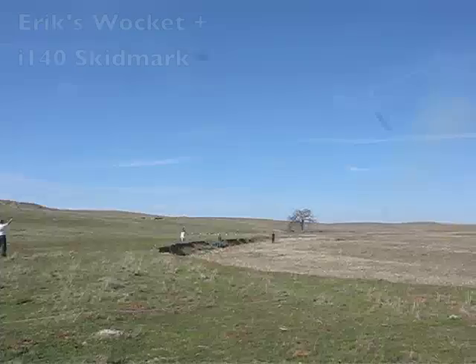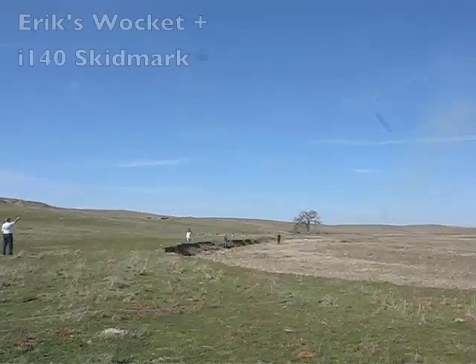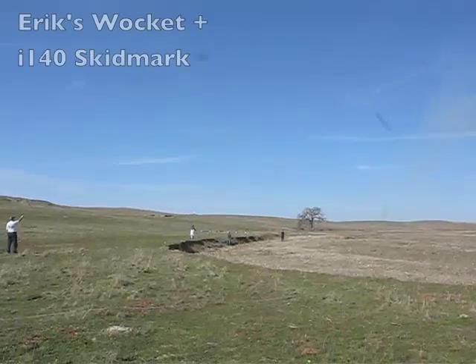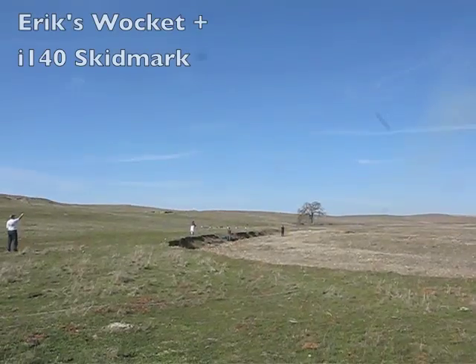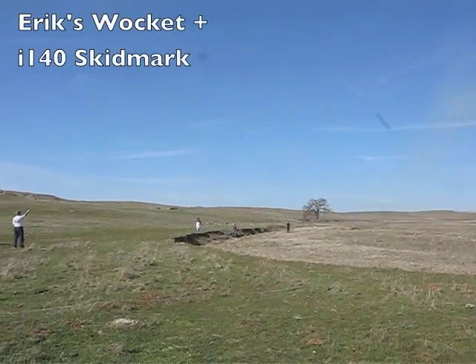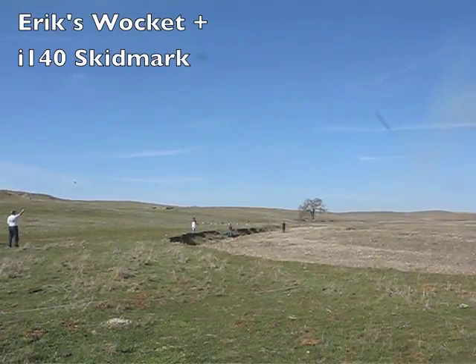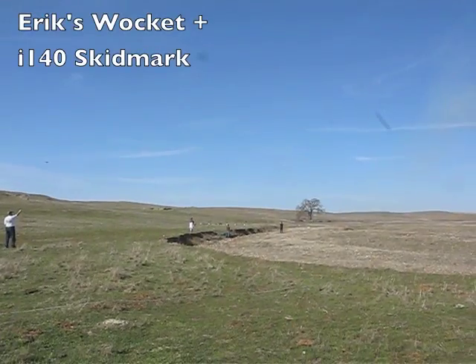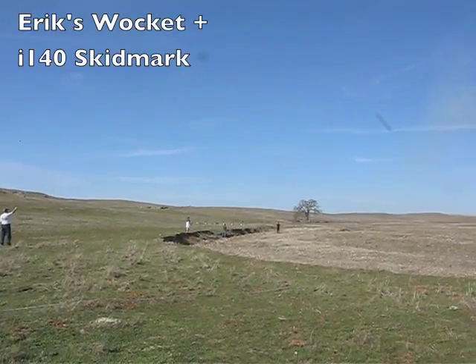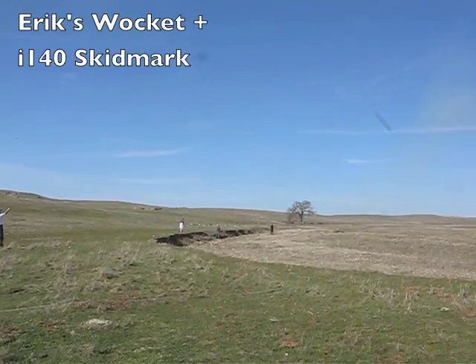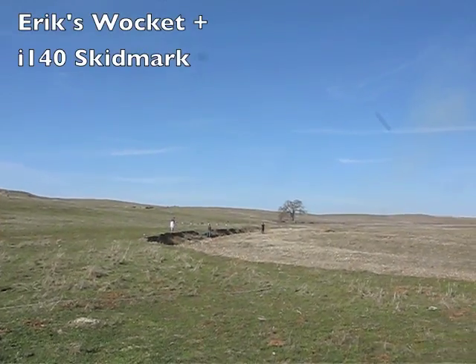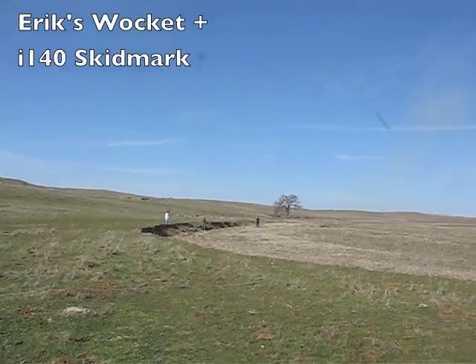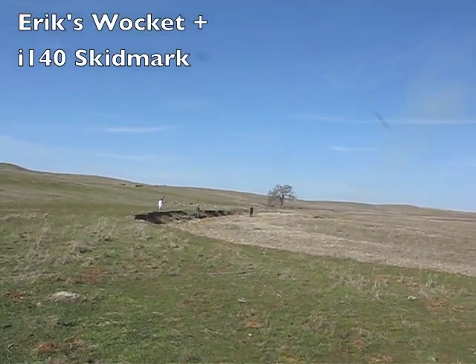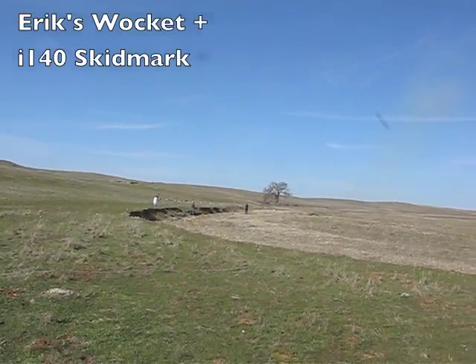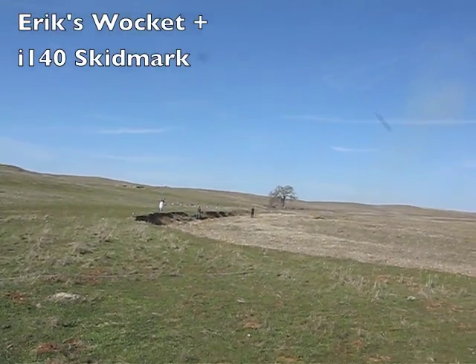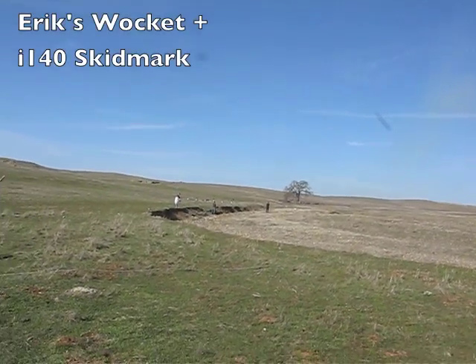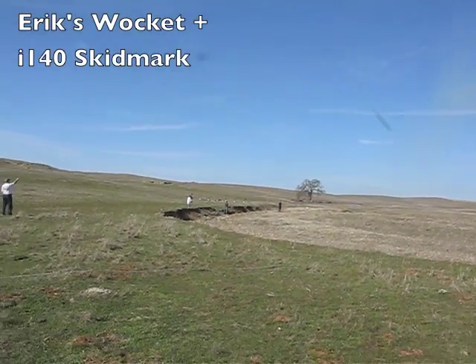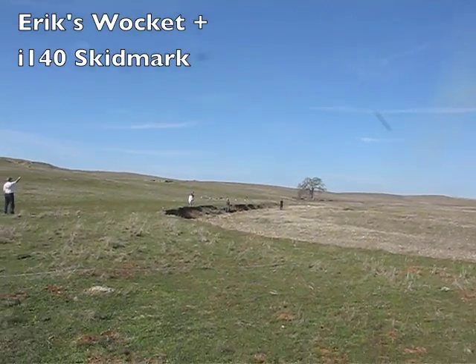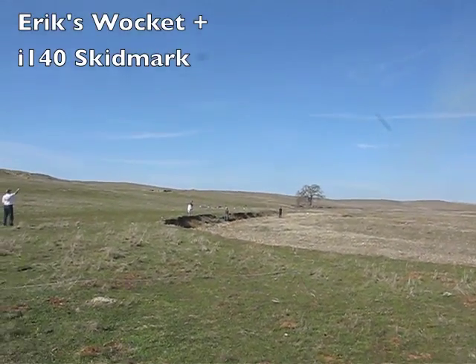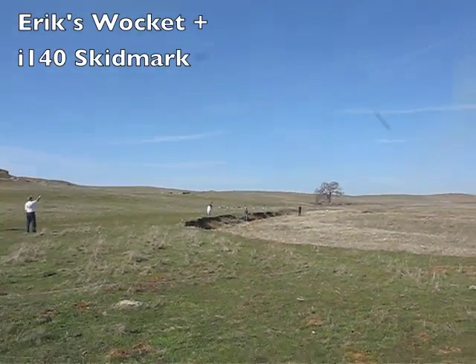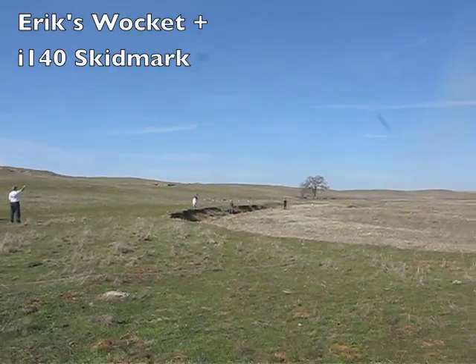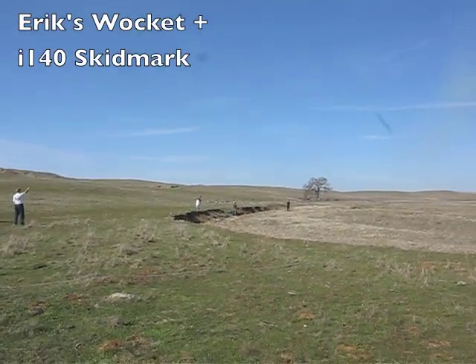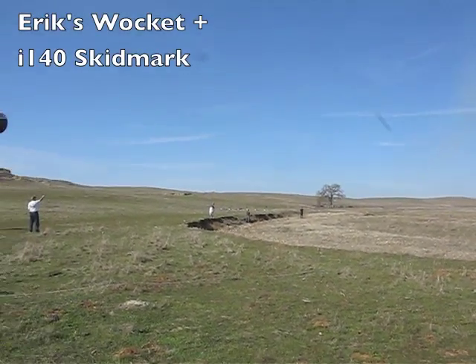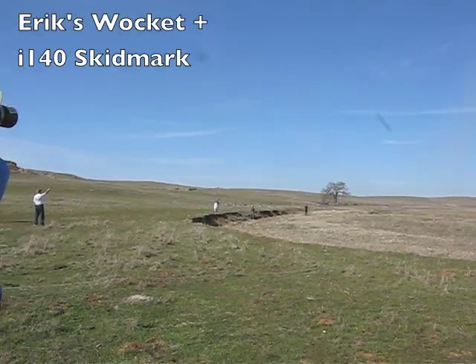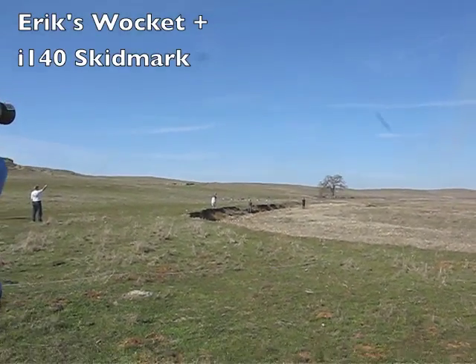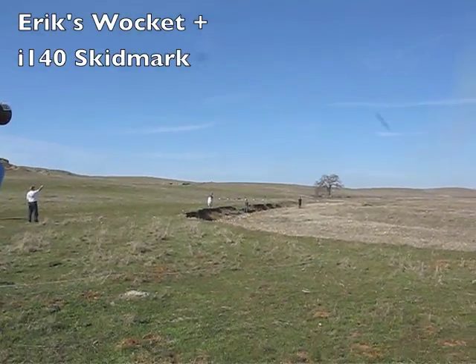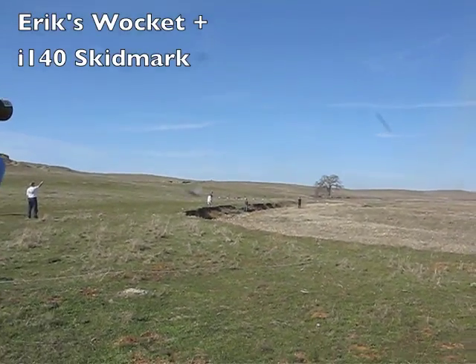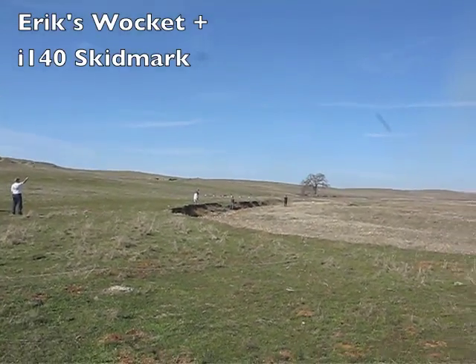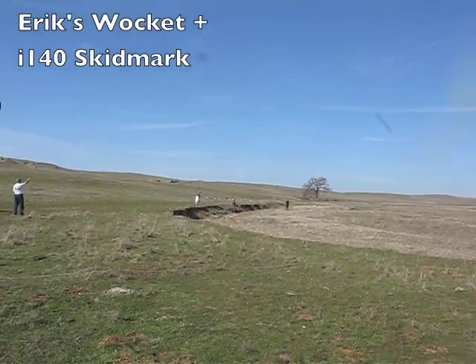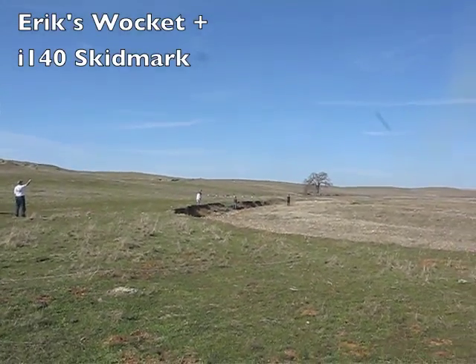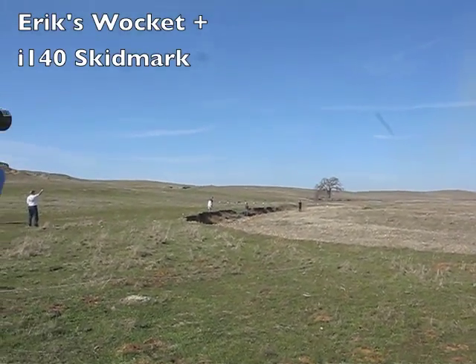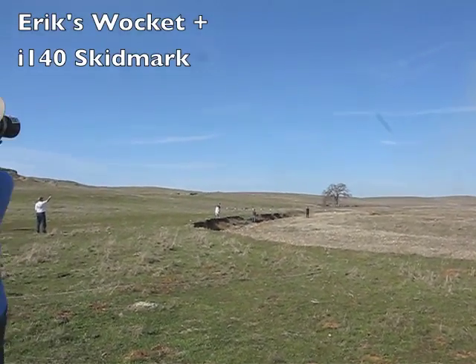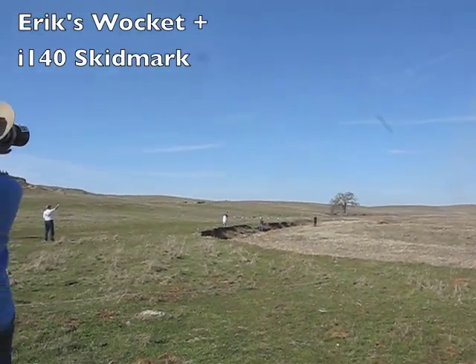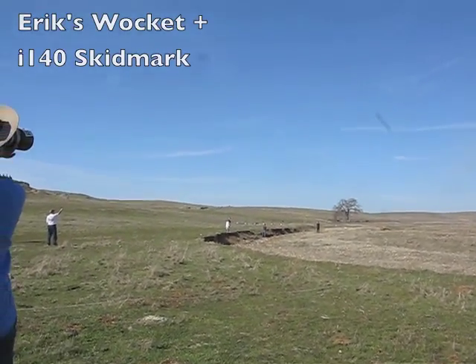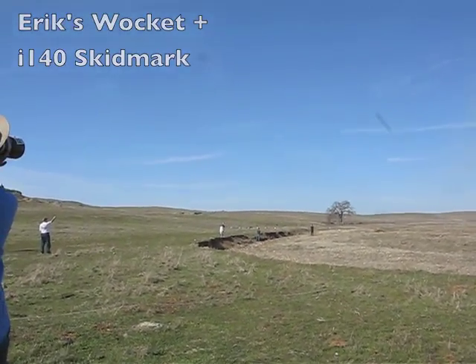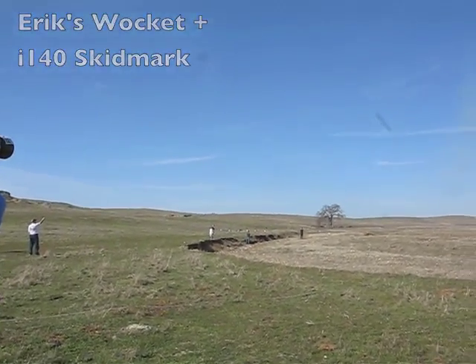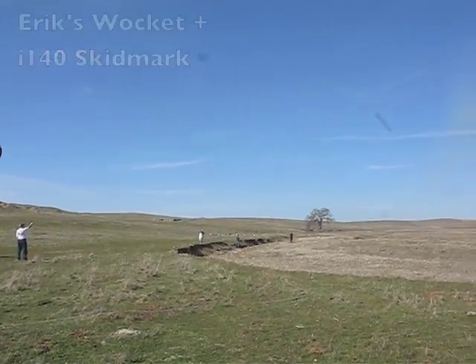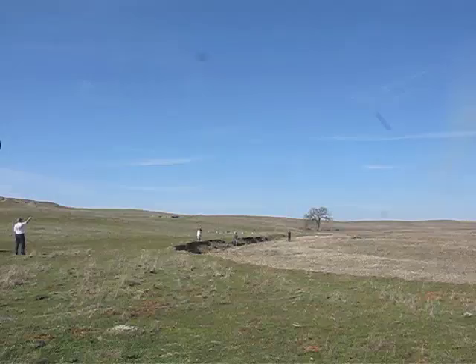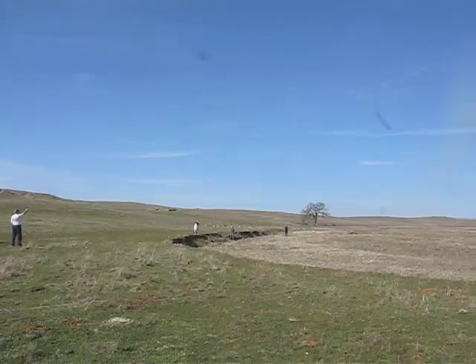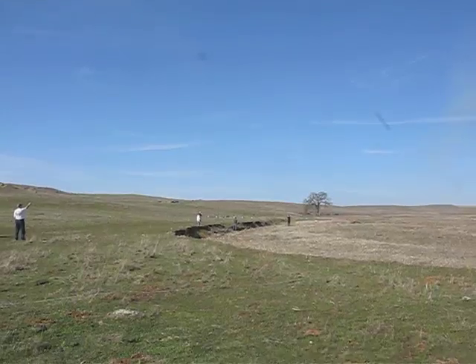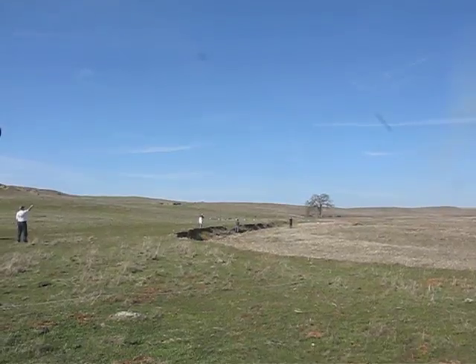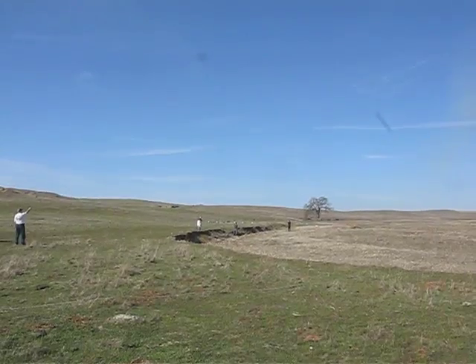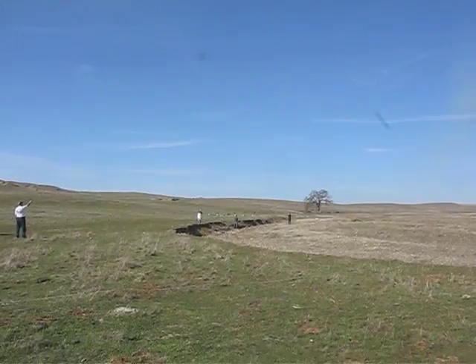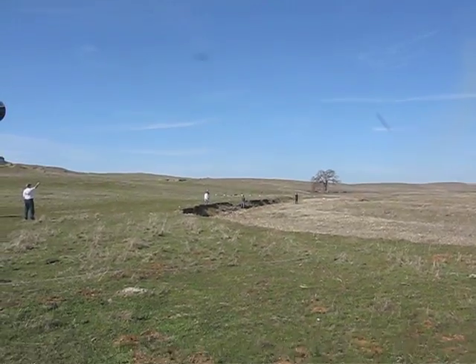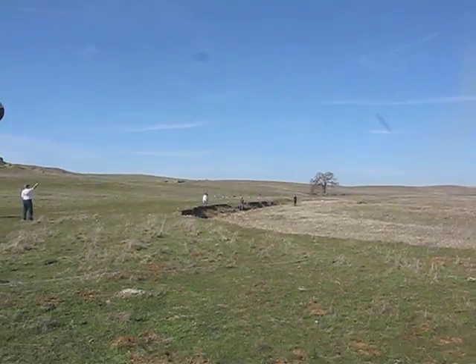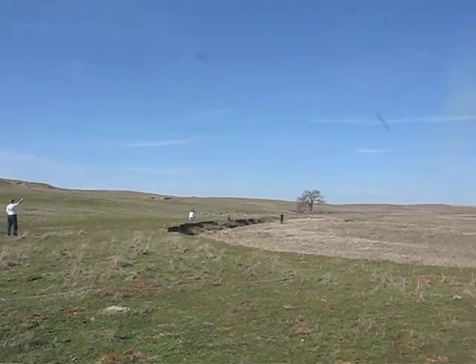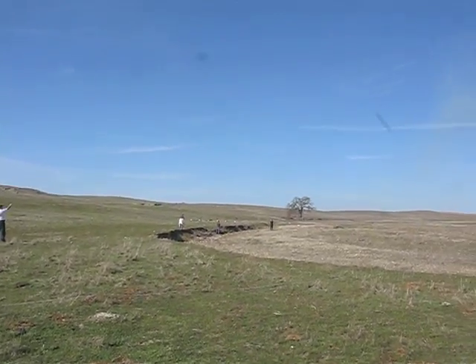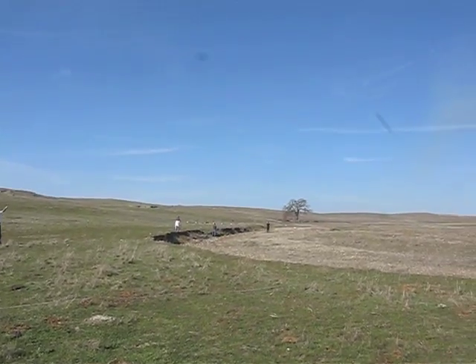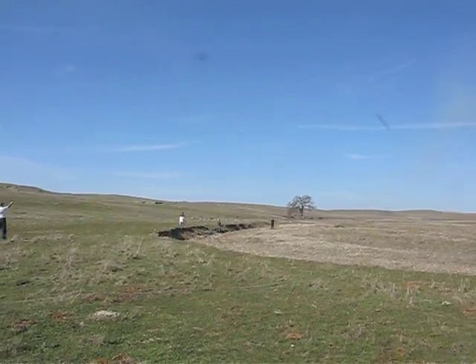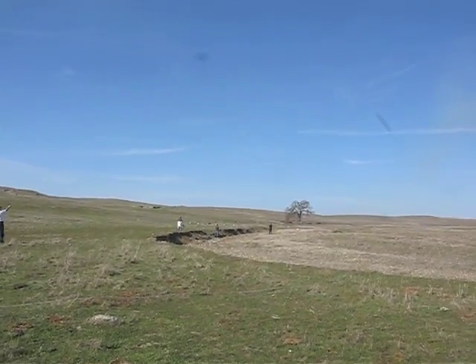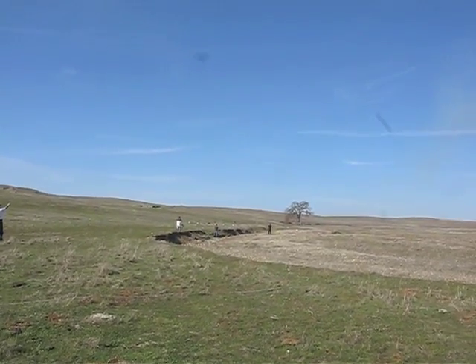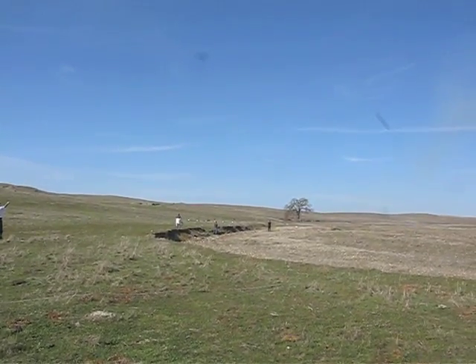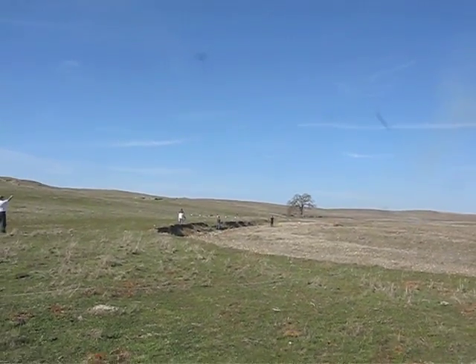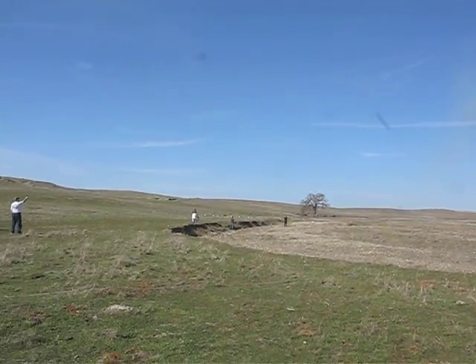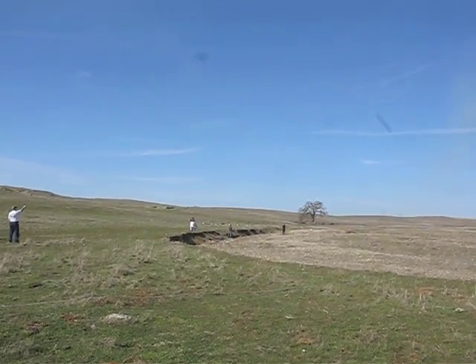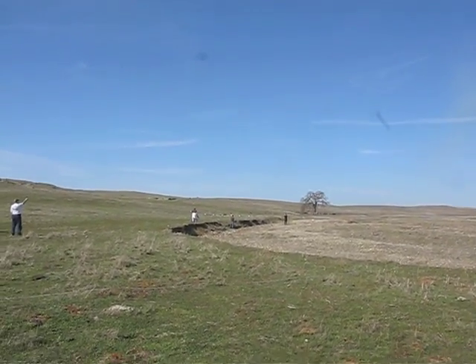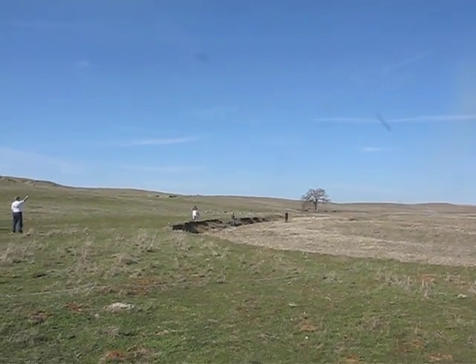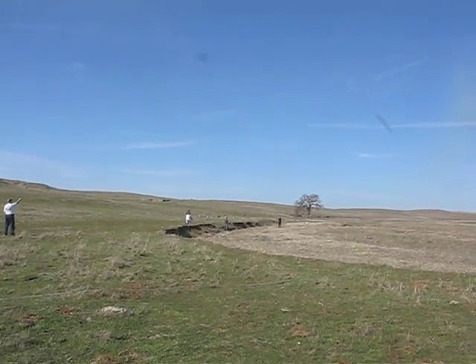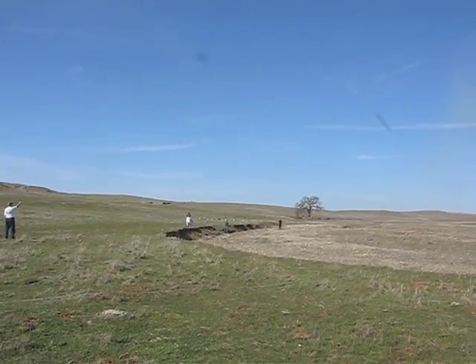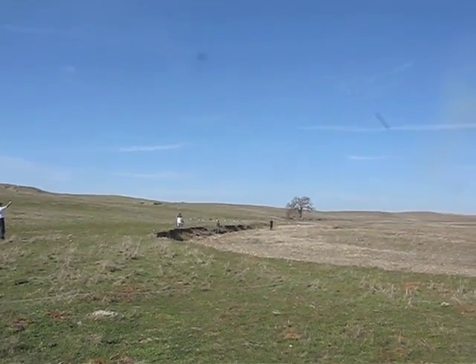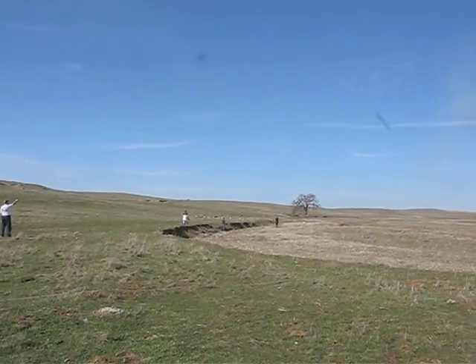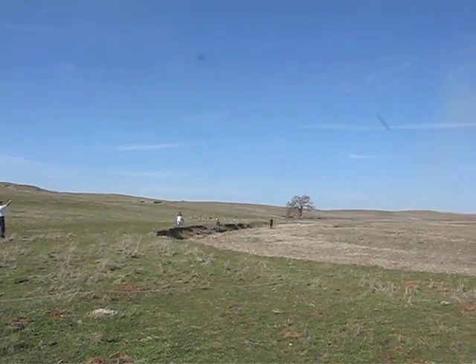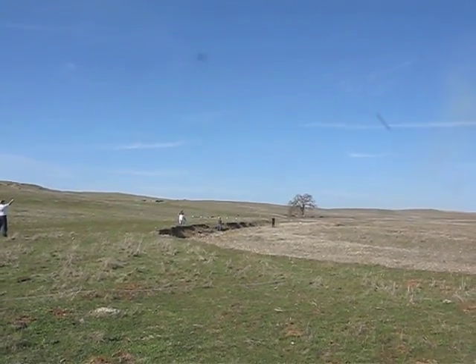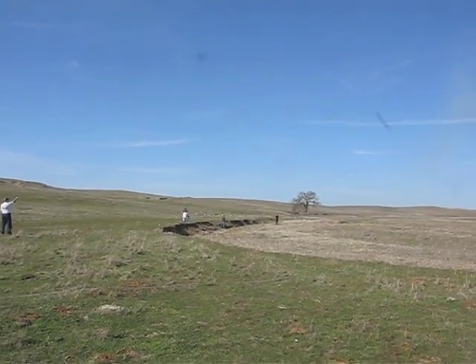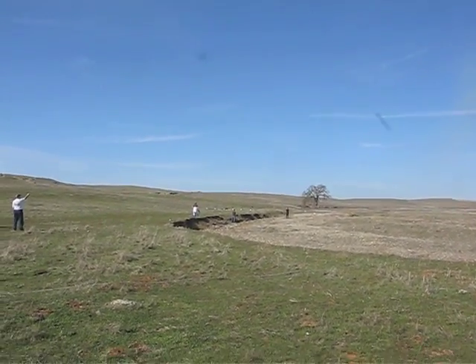This is a huge saucer. Anybody want to take note of this one? An I-140 on a huge saucer.